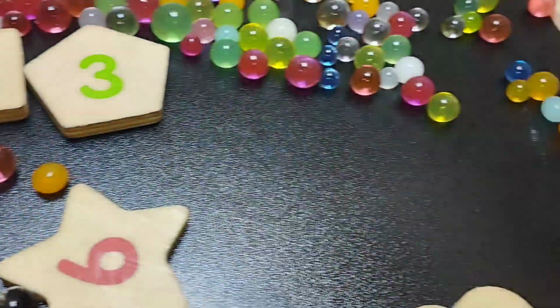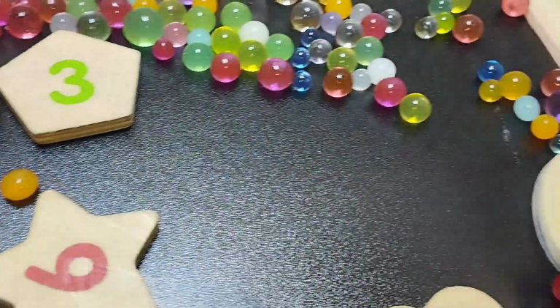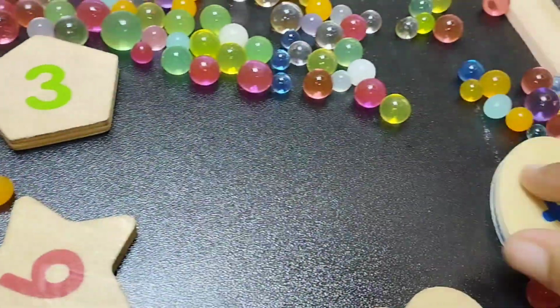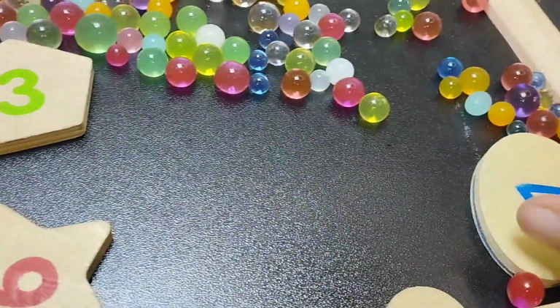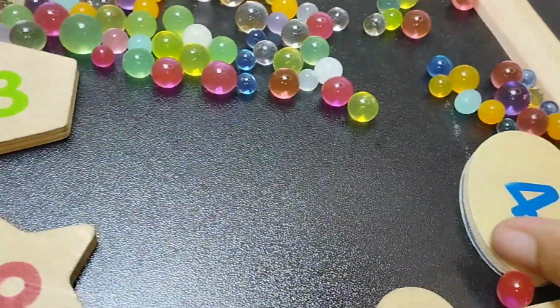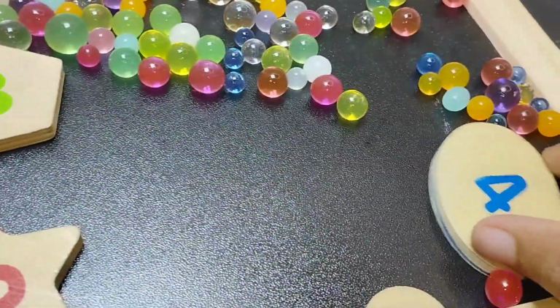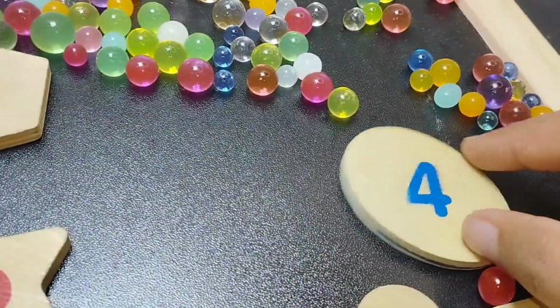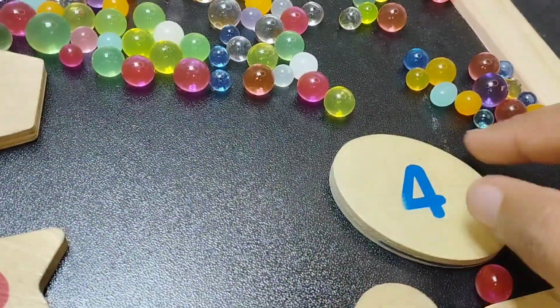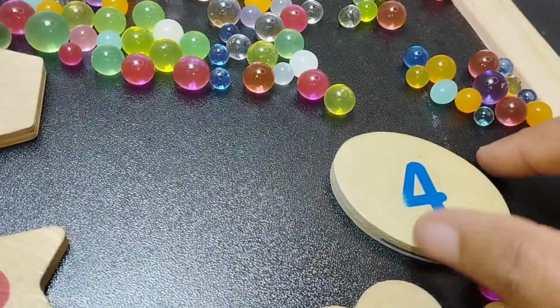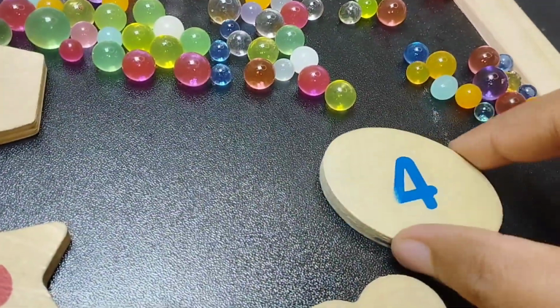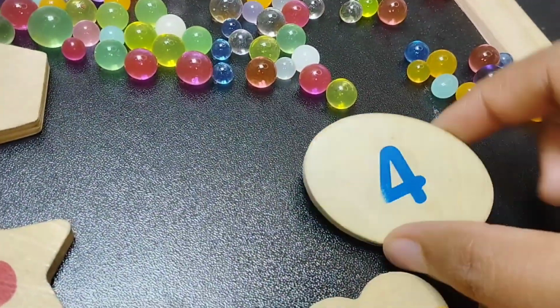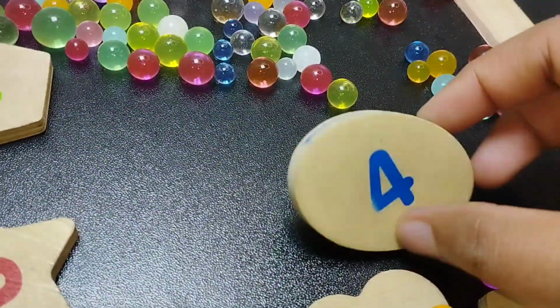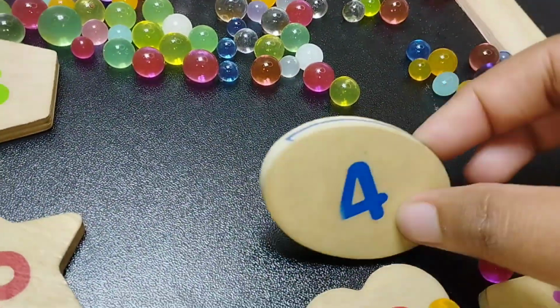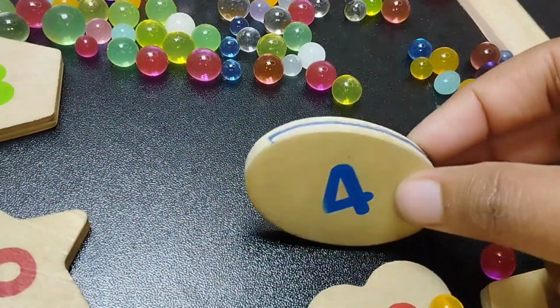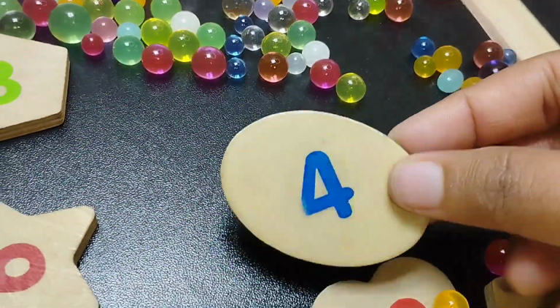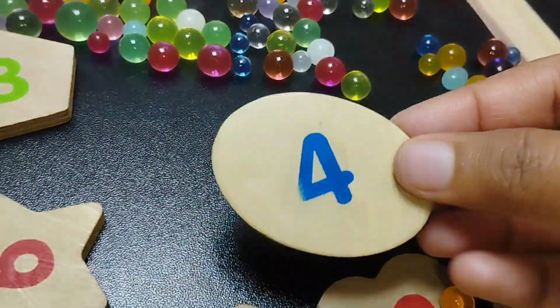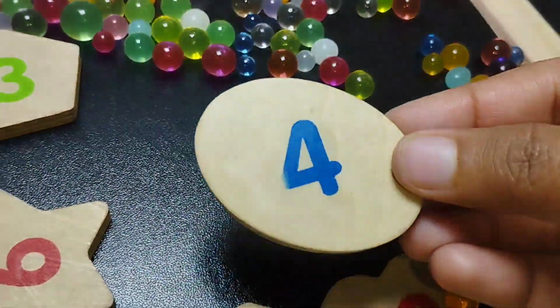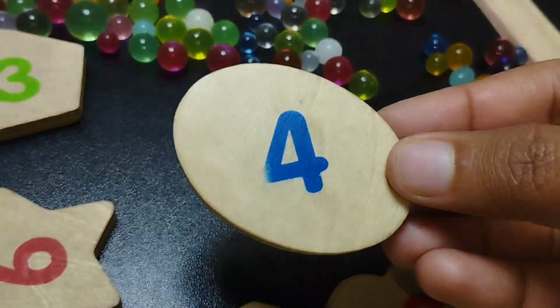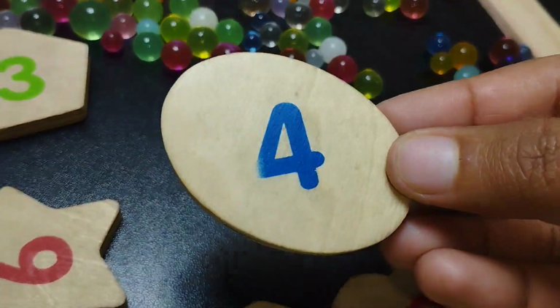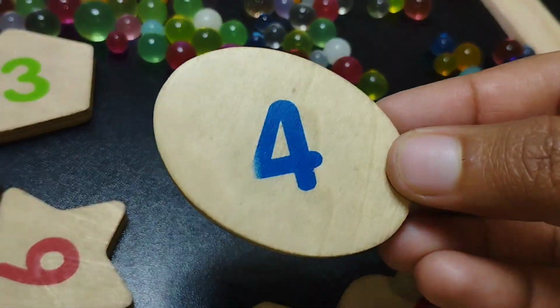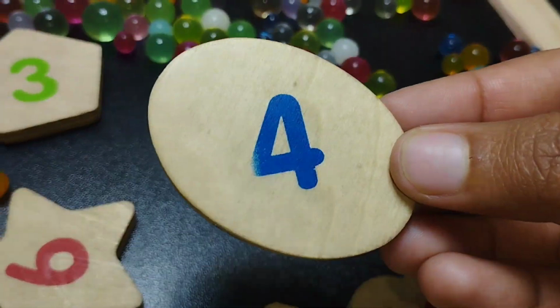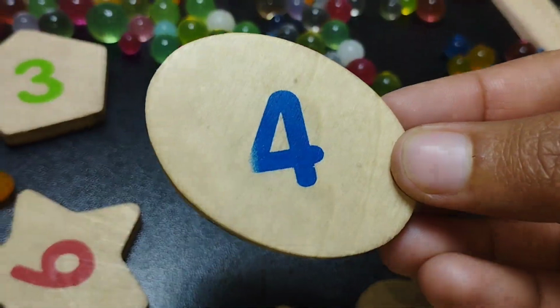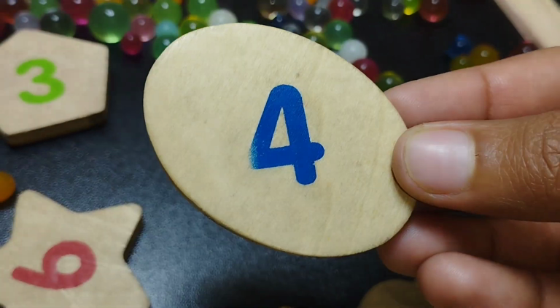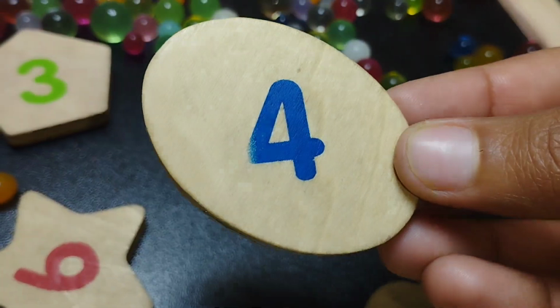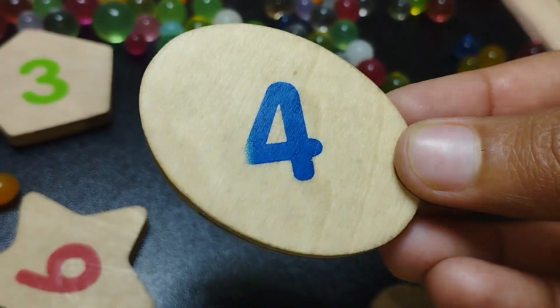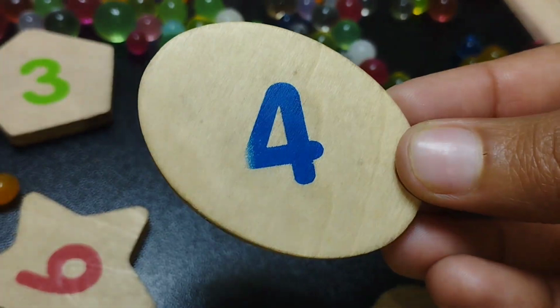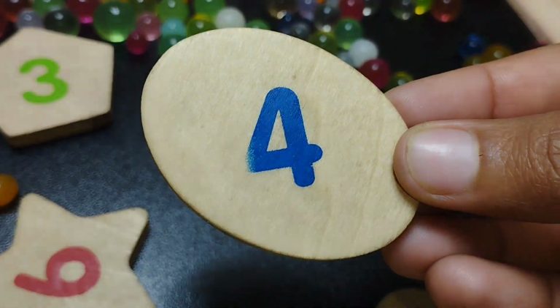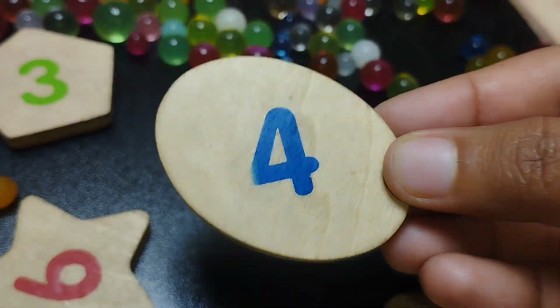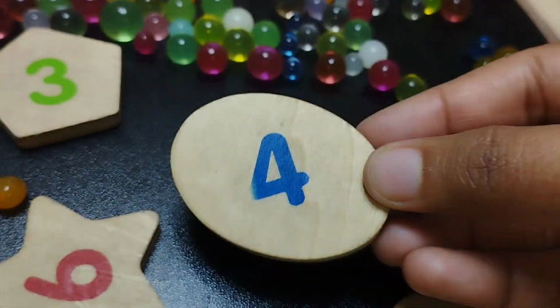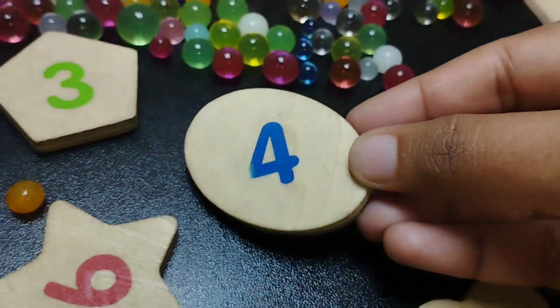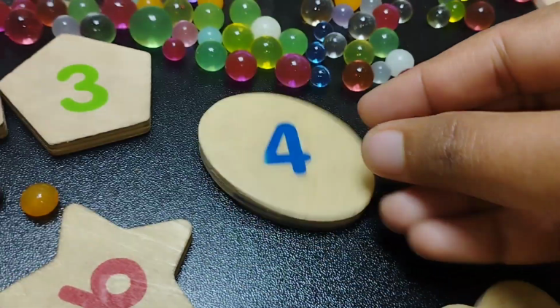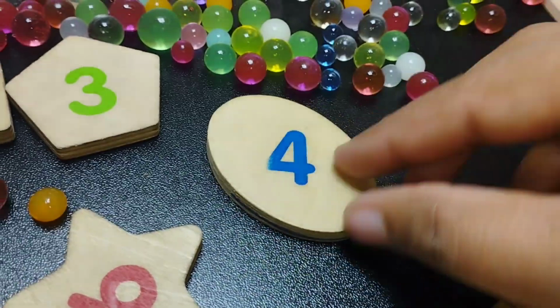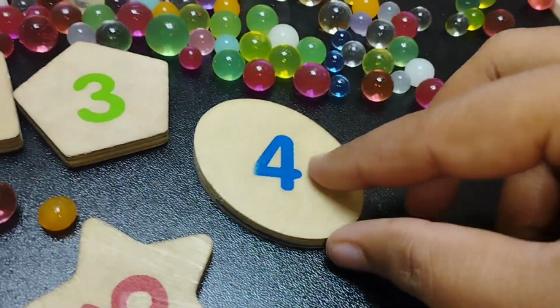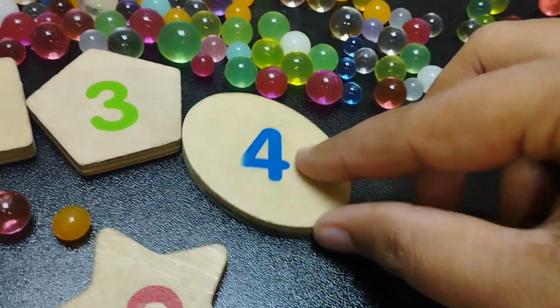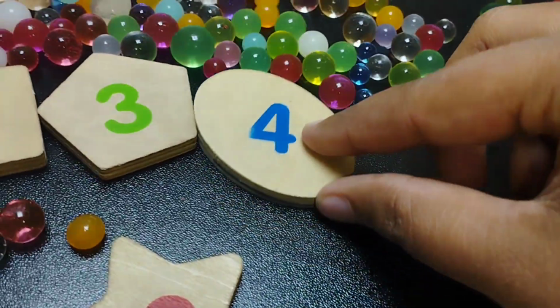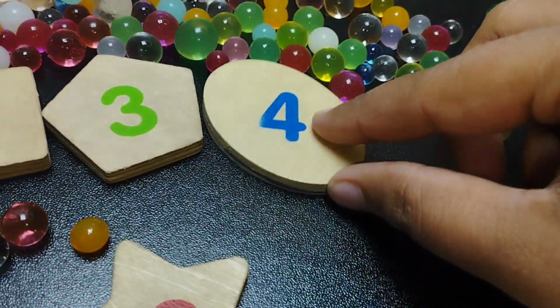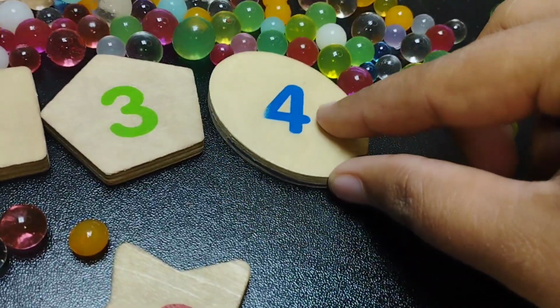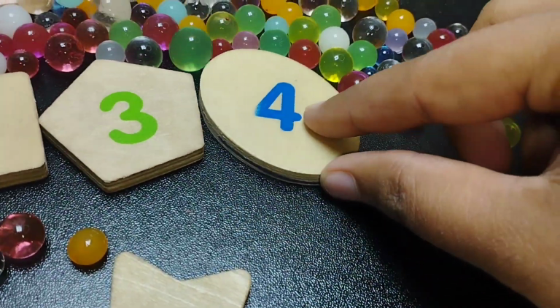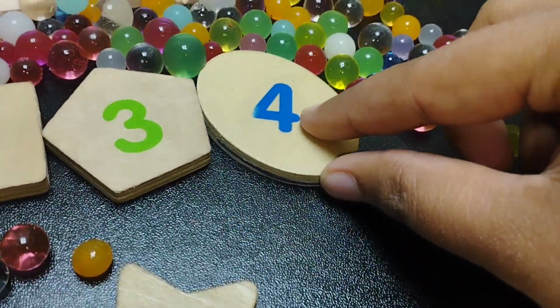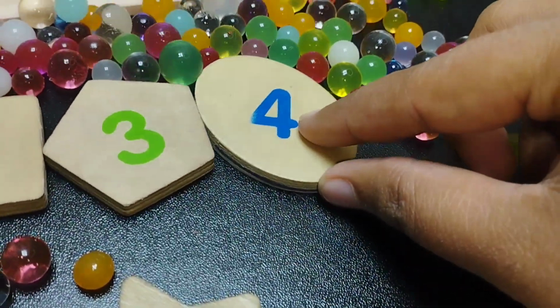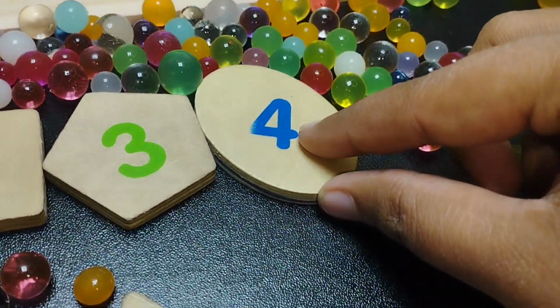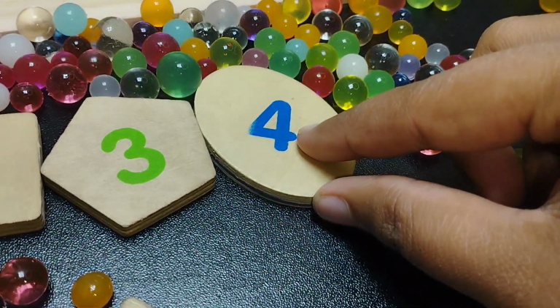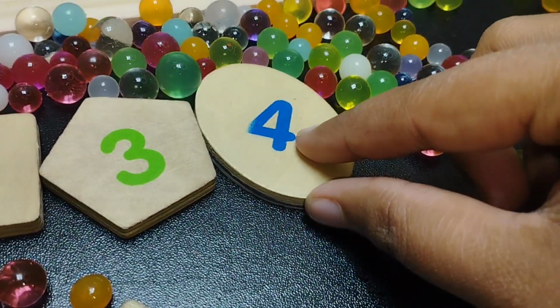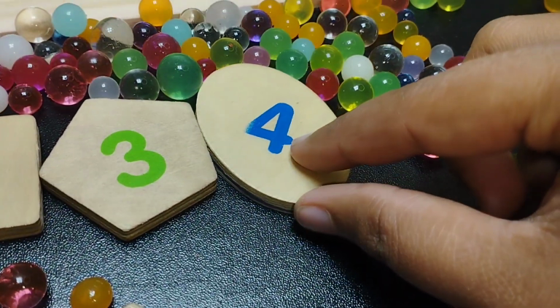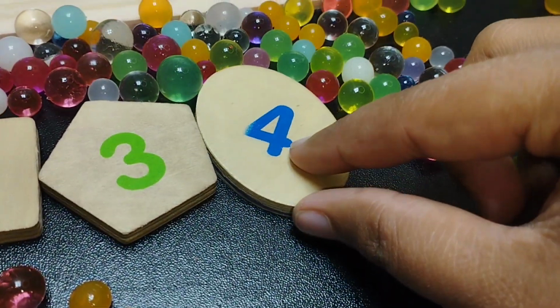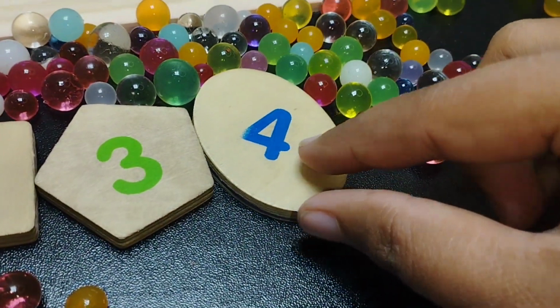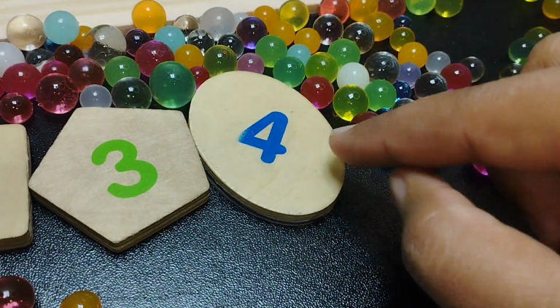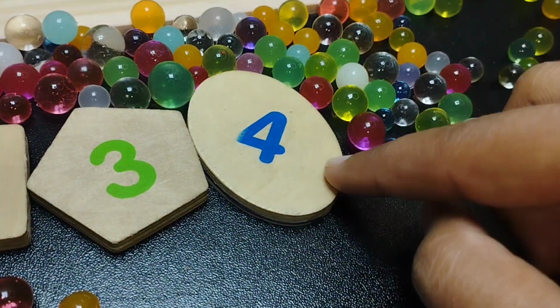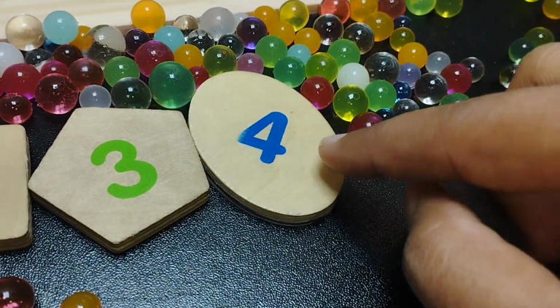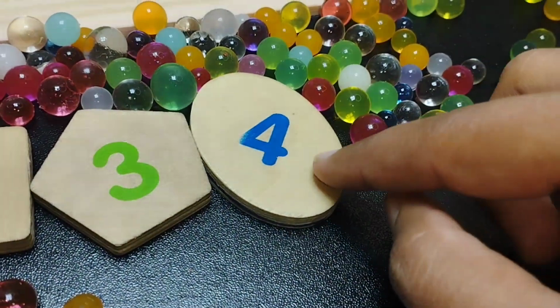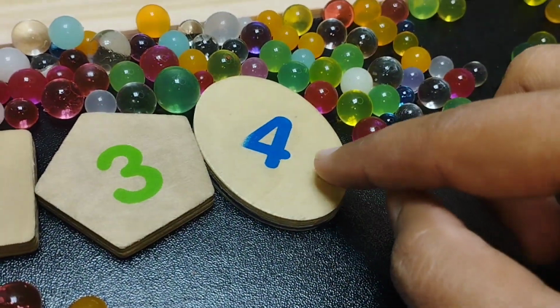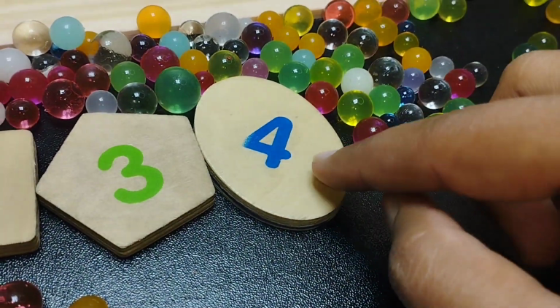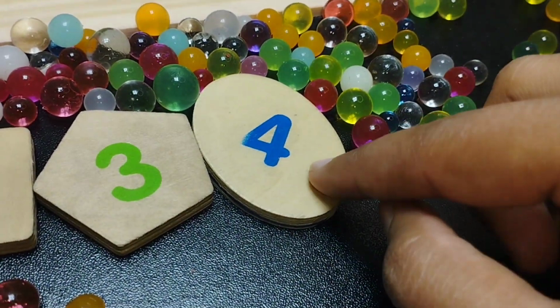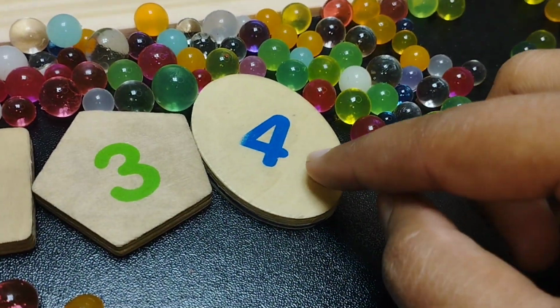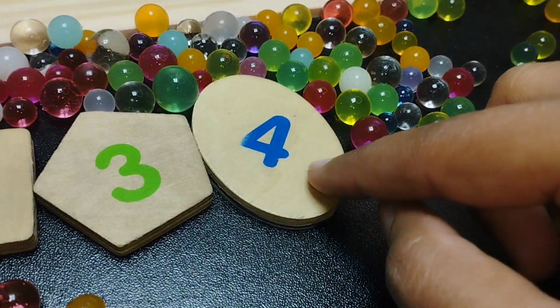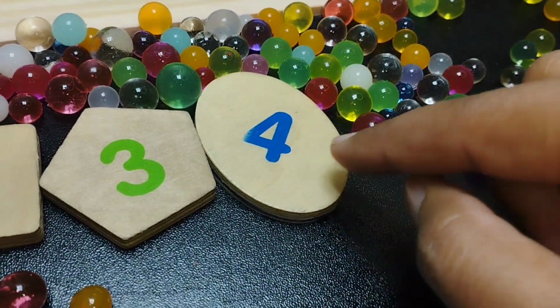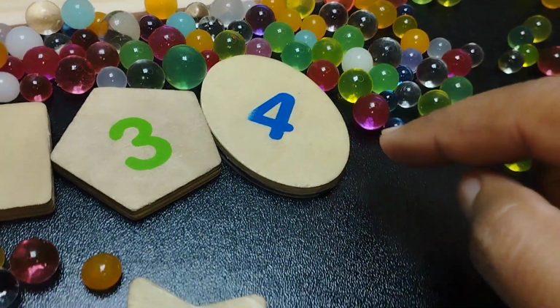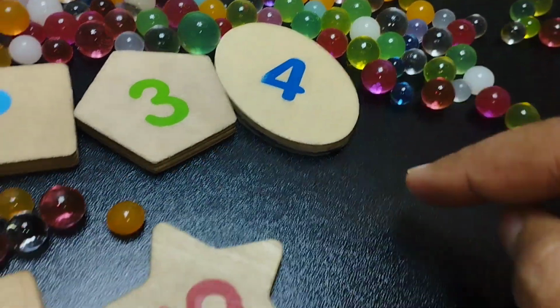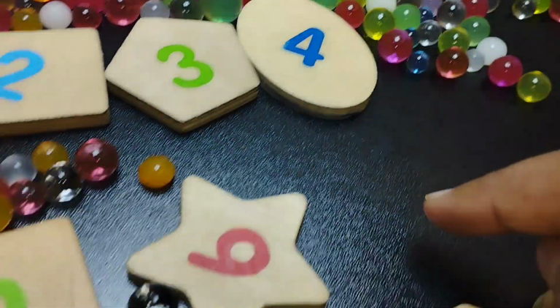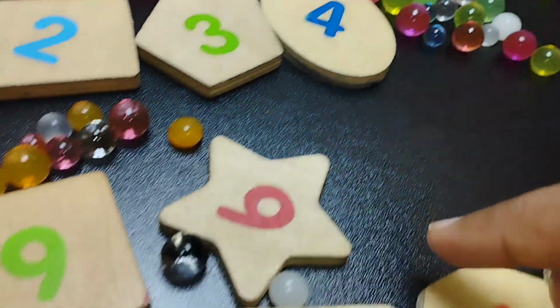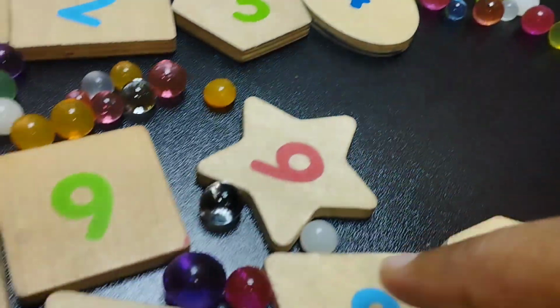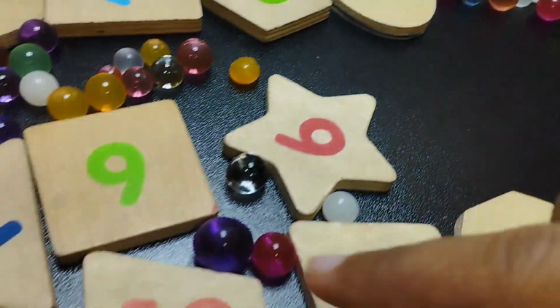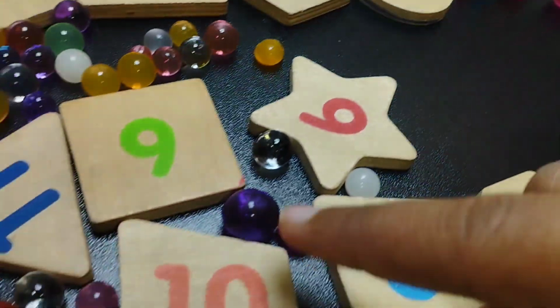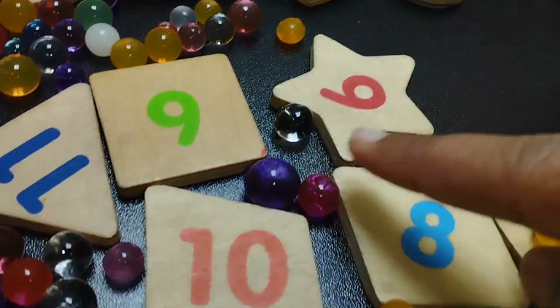The next shape is oval. This is oval shape. The number is four.